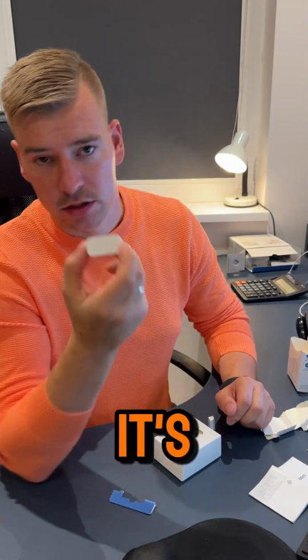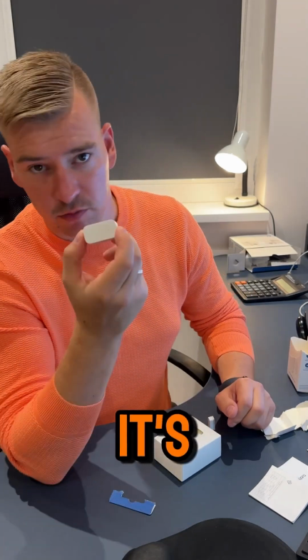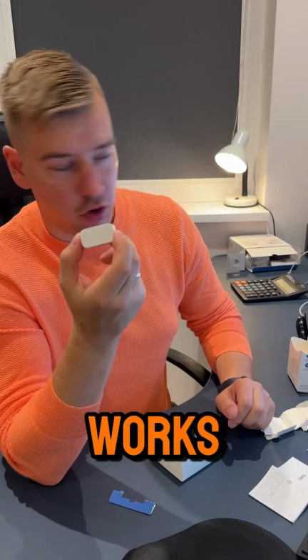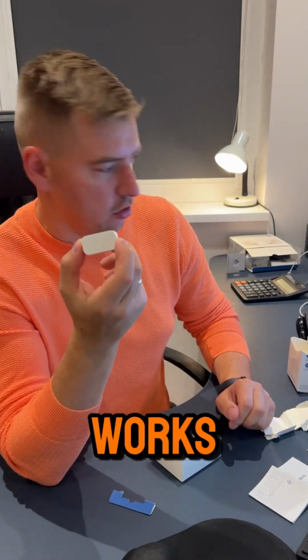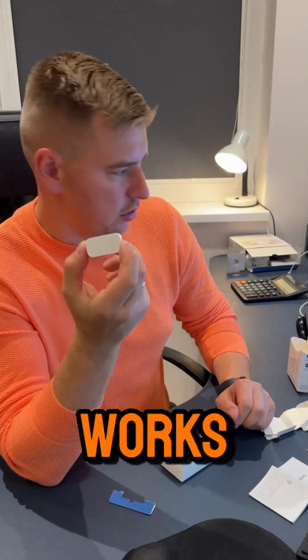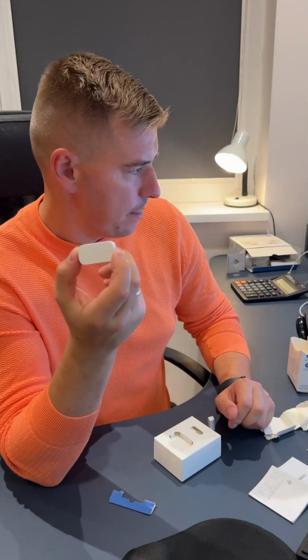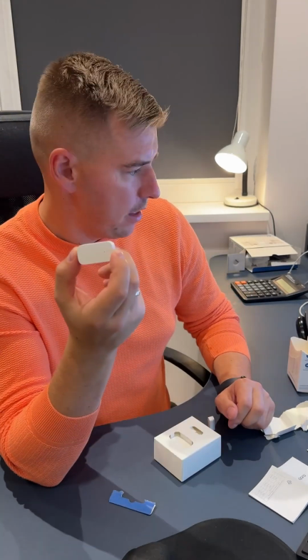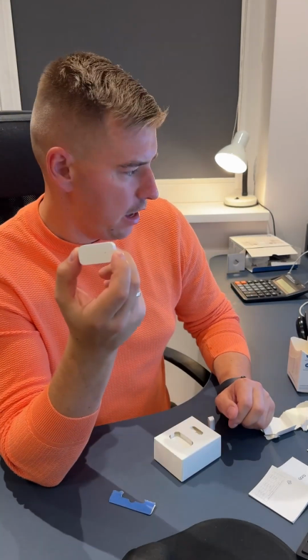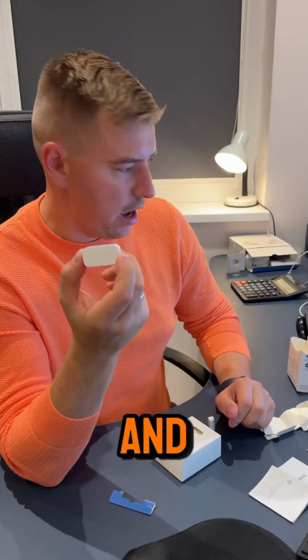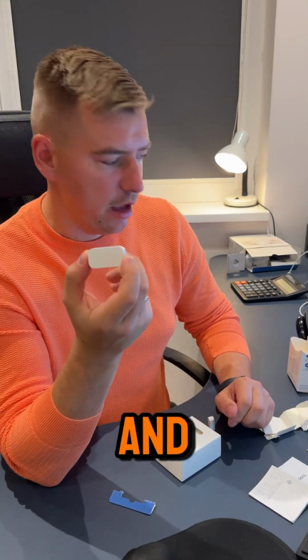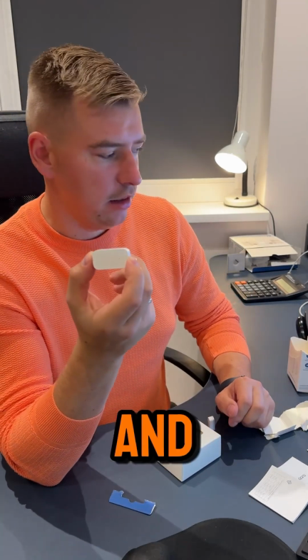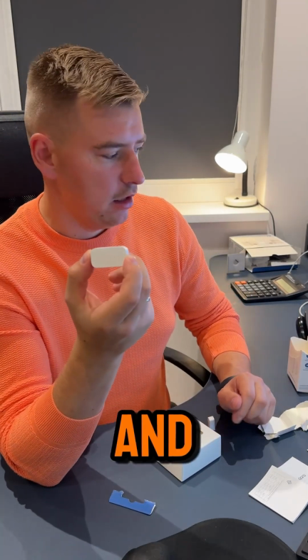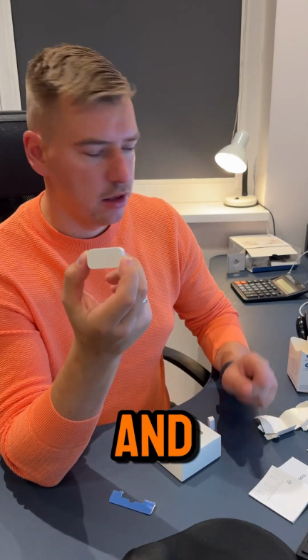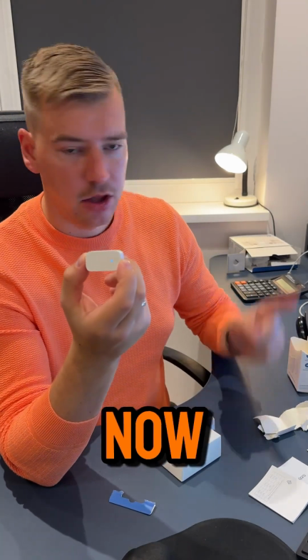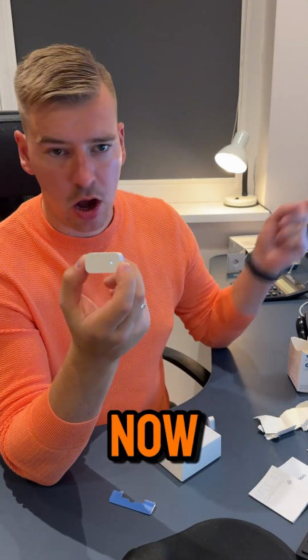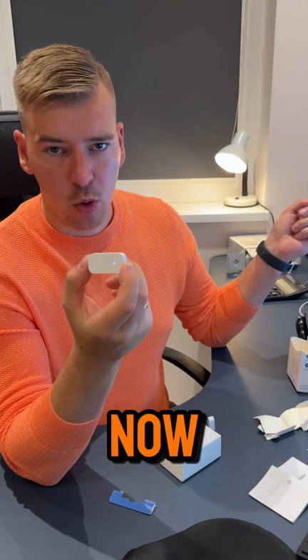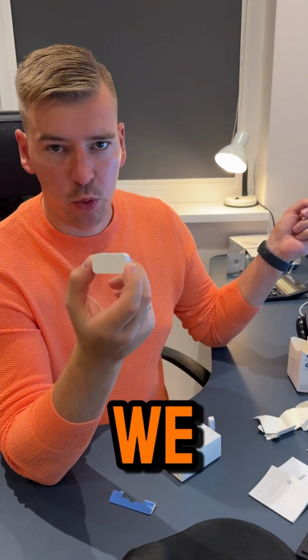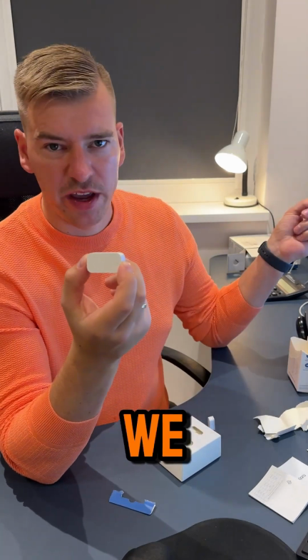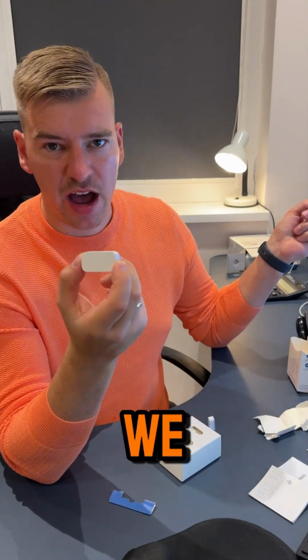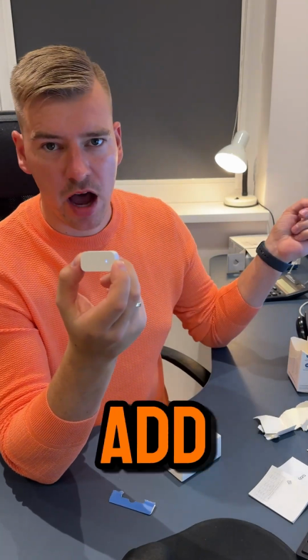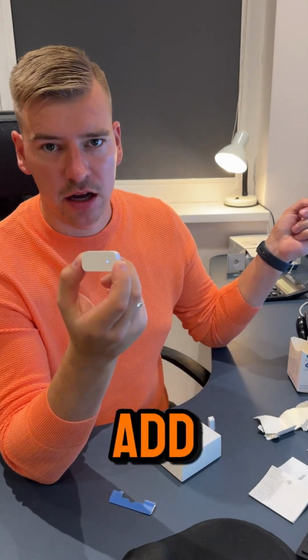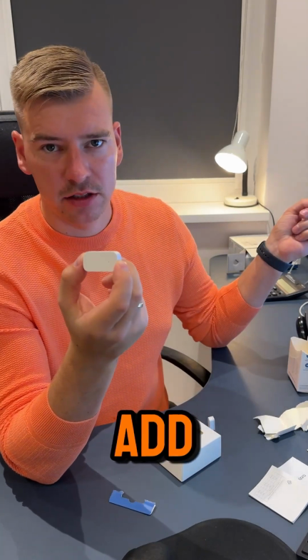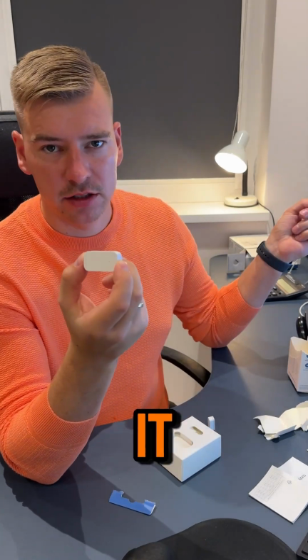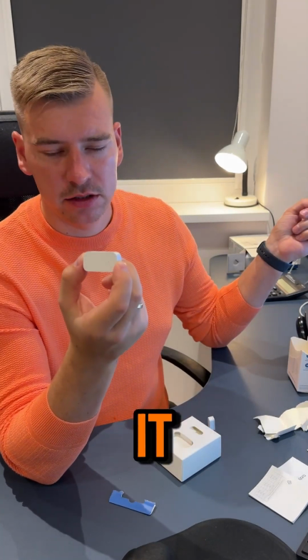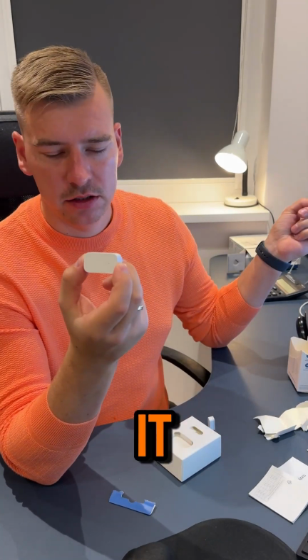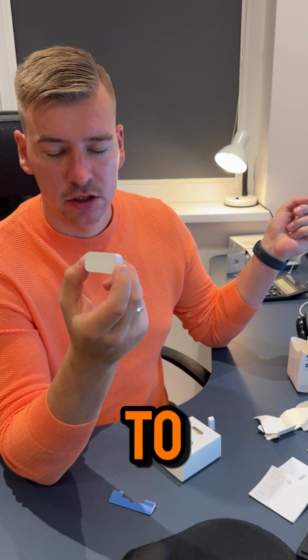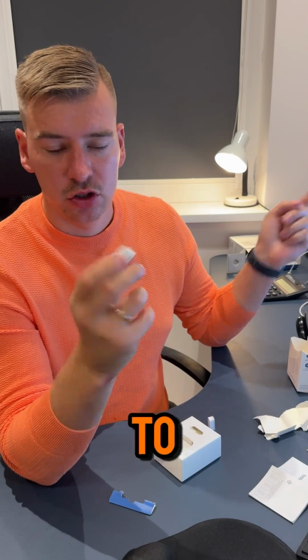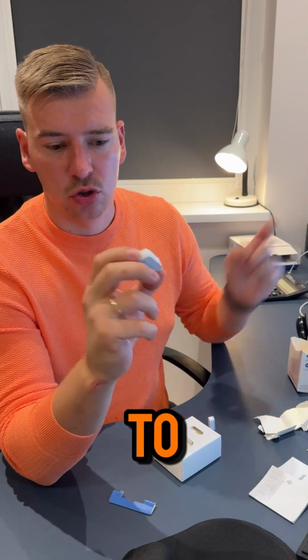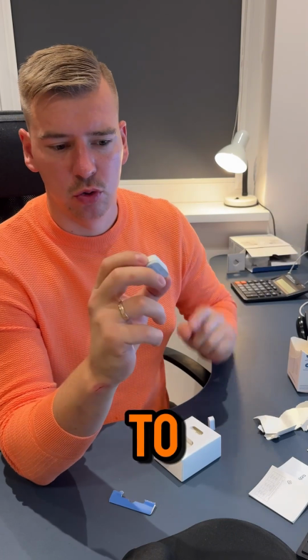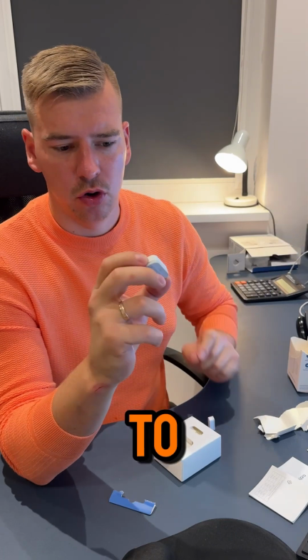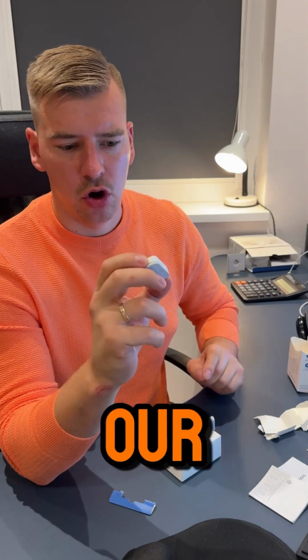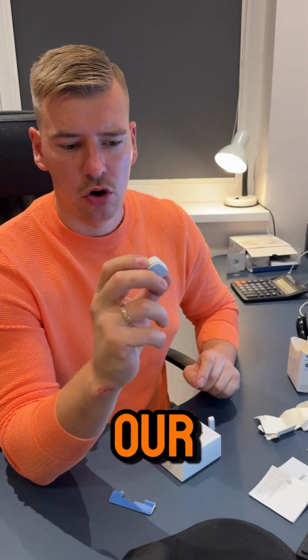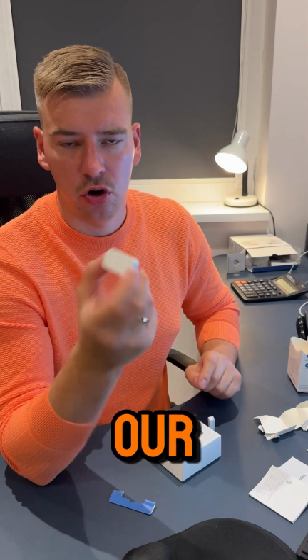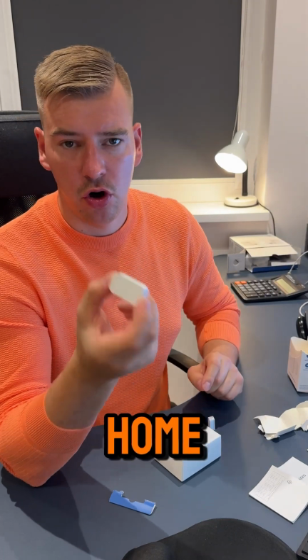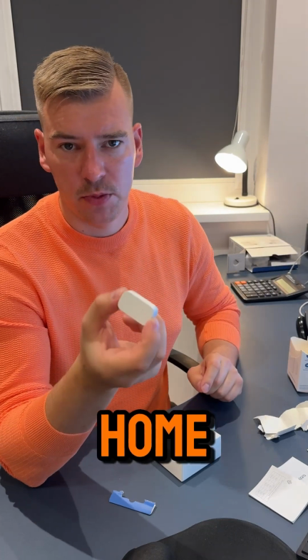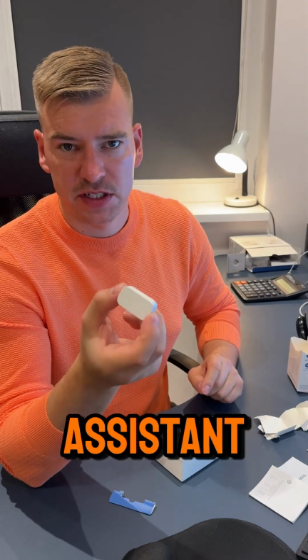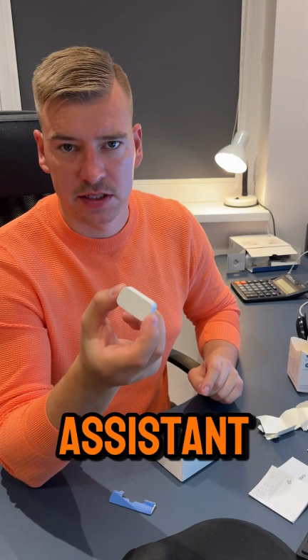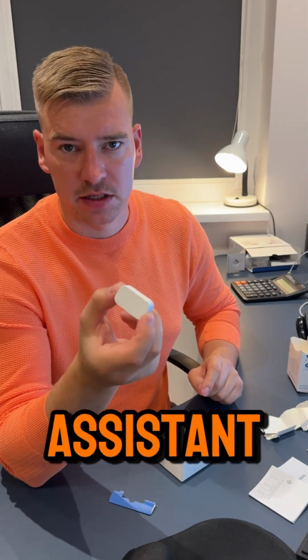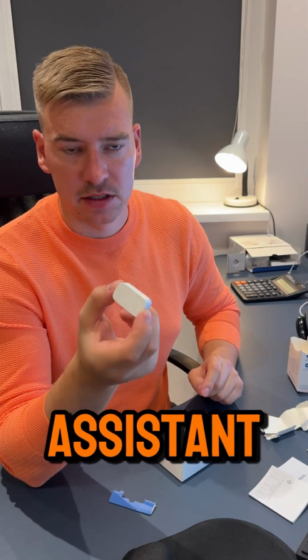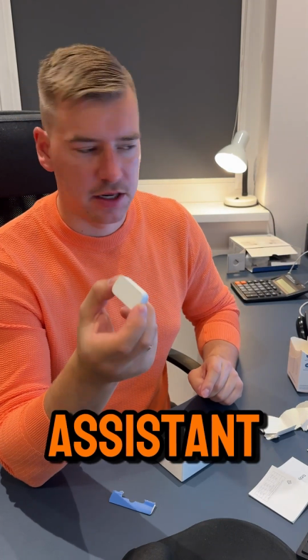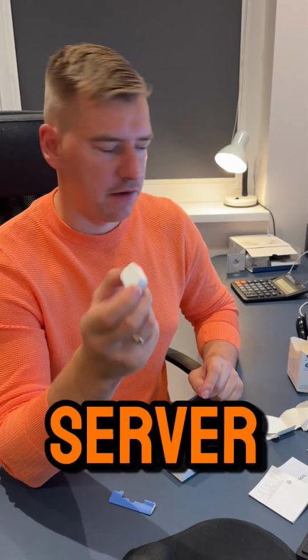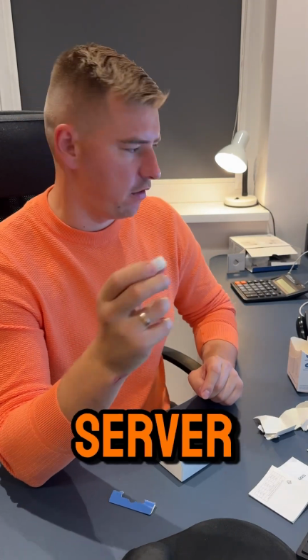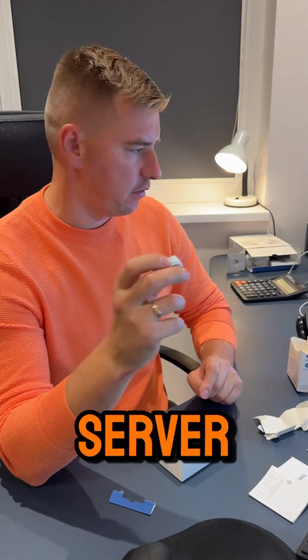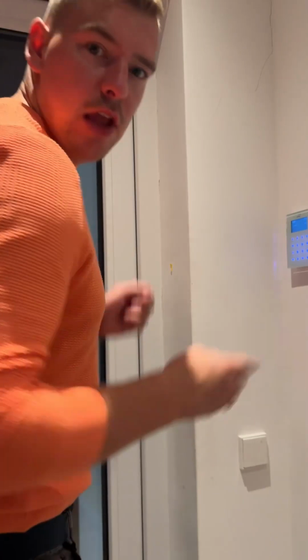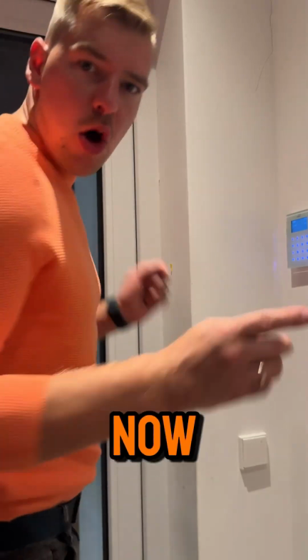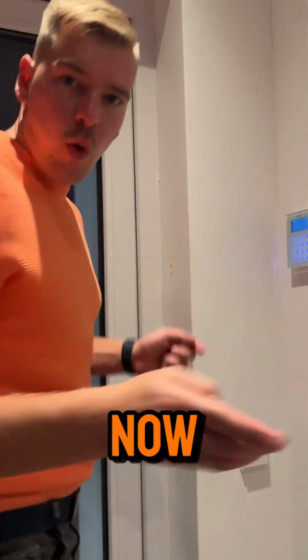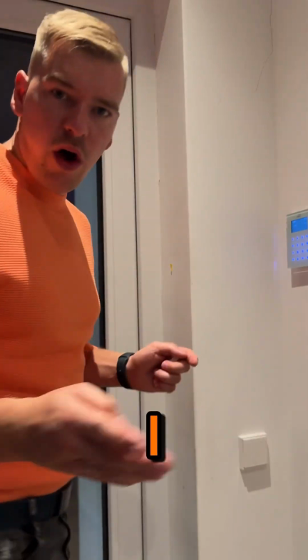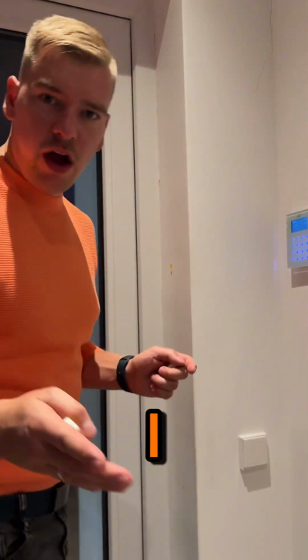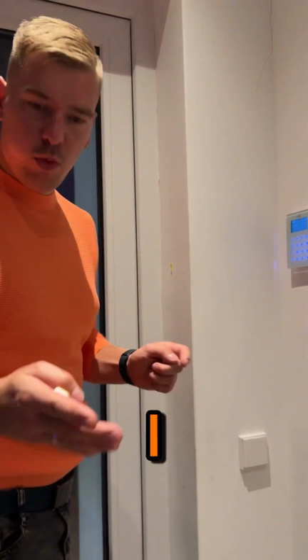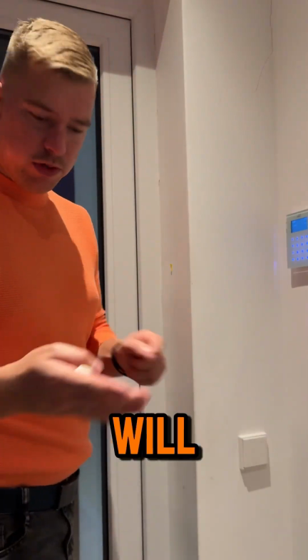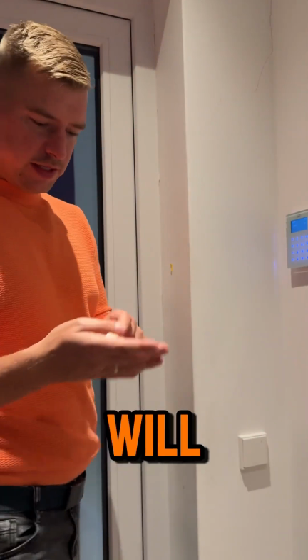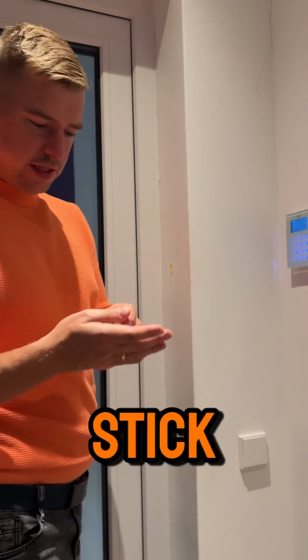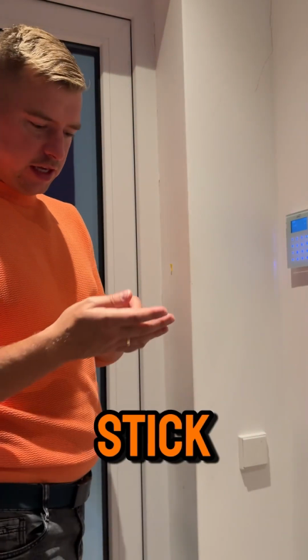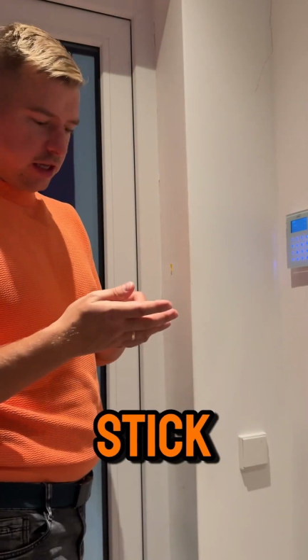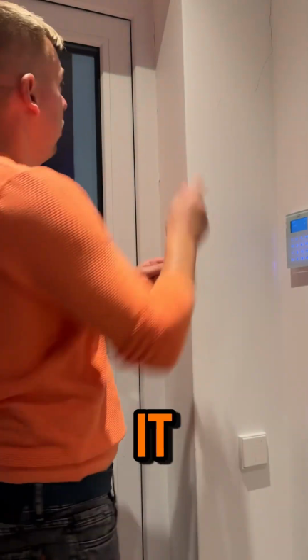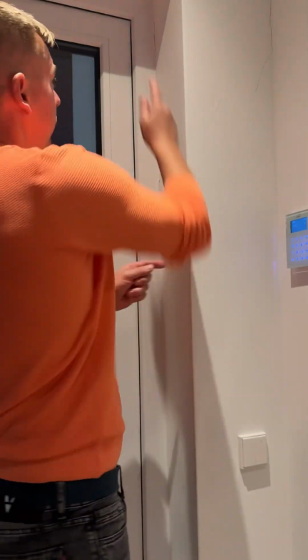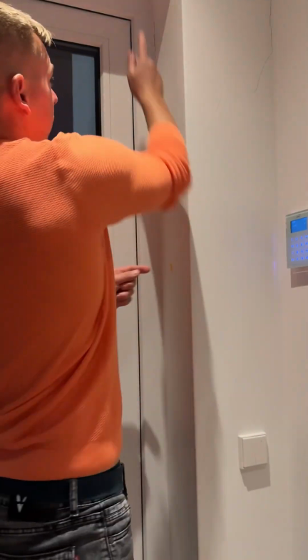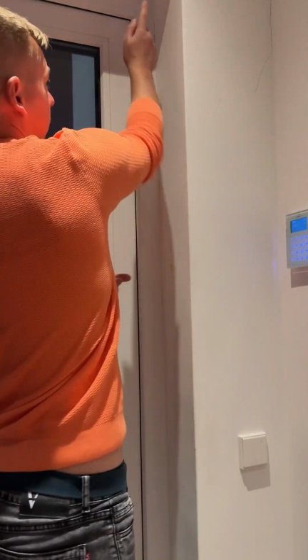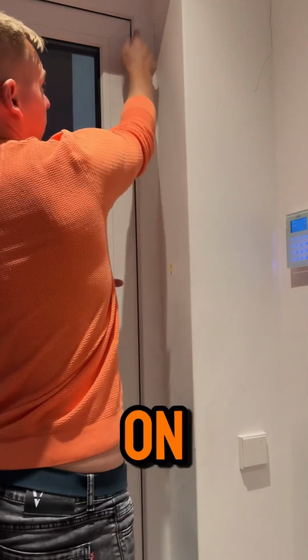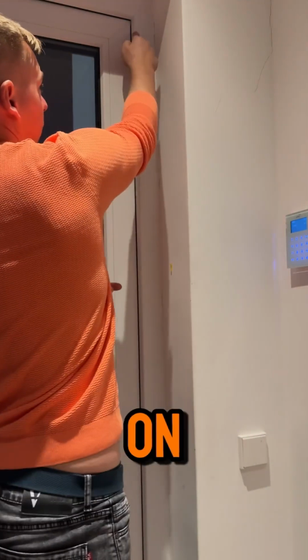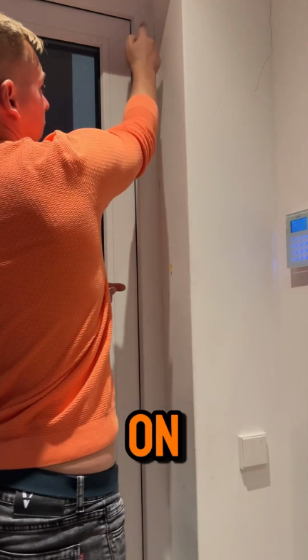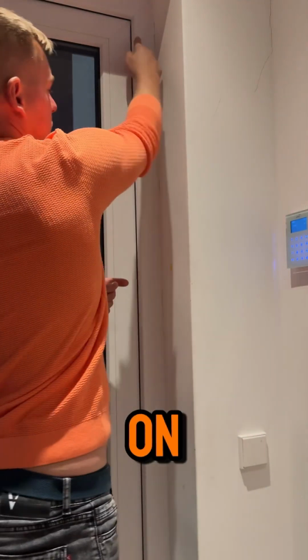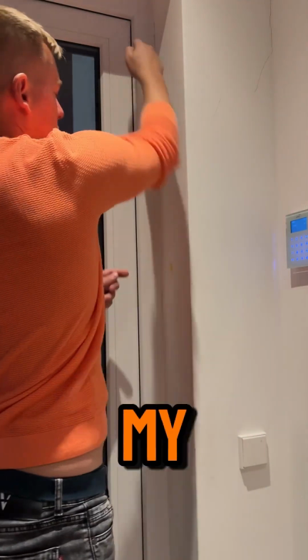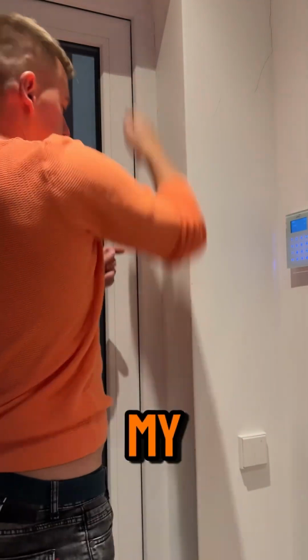It works! And now we add it to our Home Assistant server. Now I will stick it on my doors.